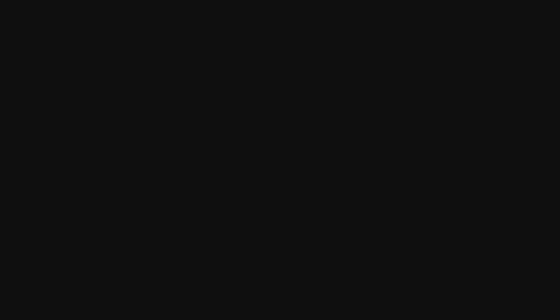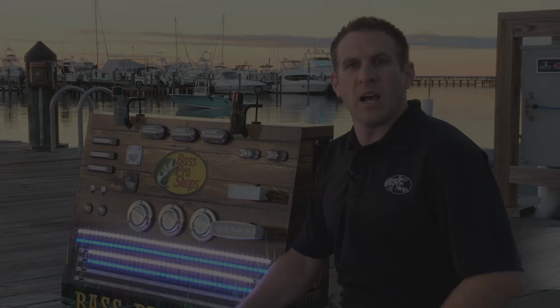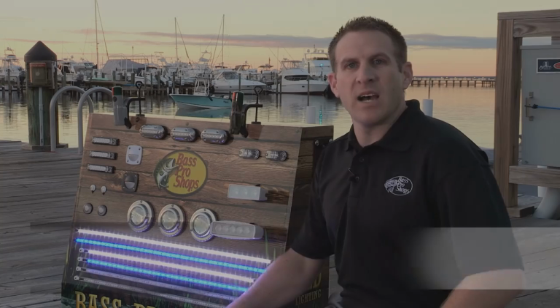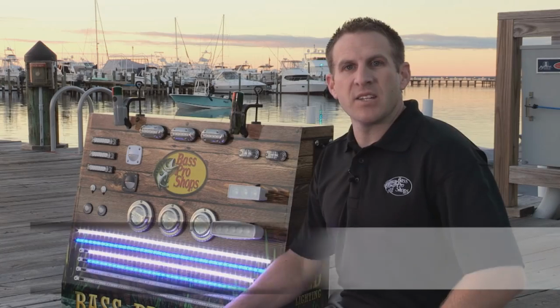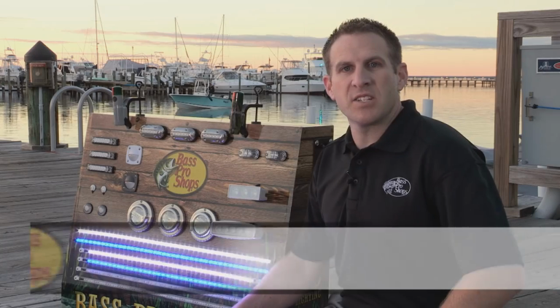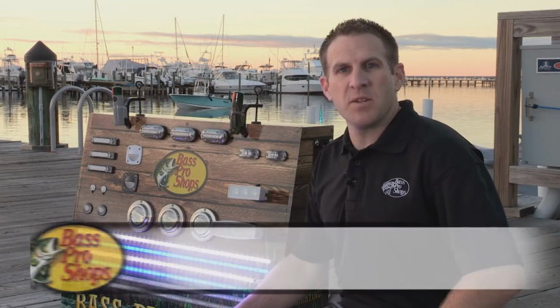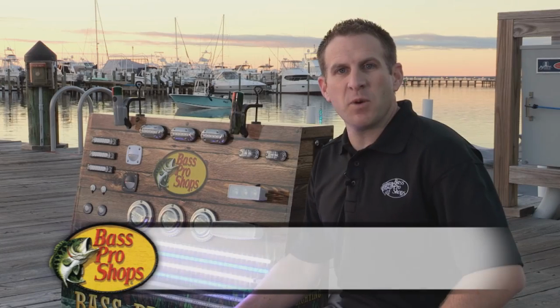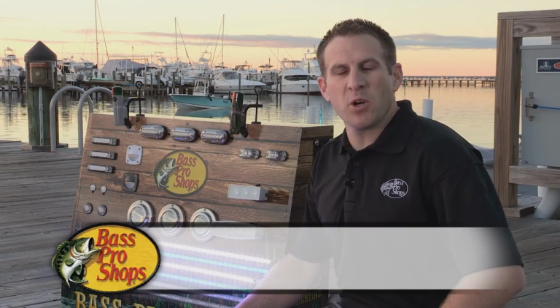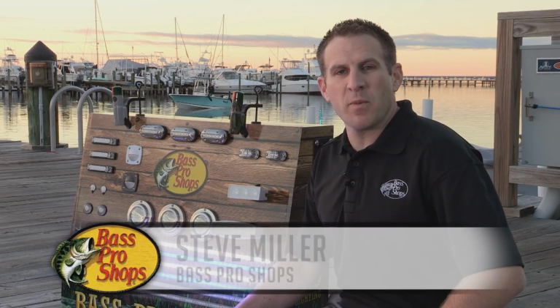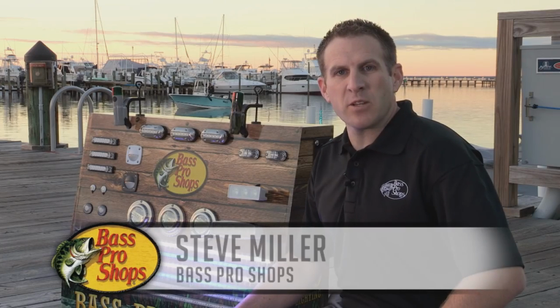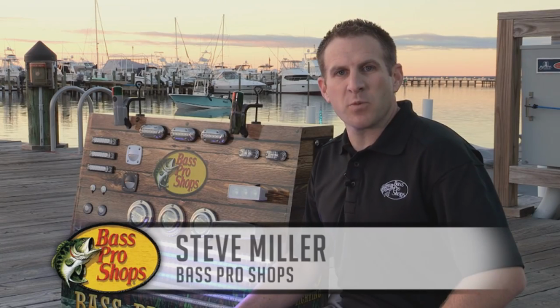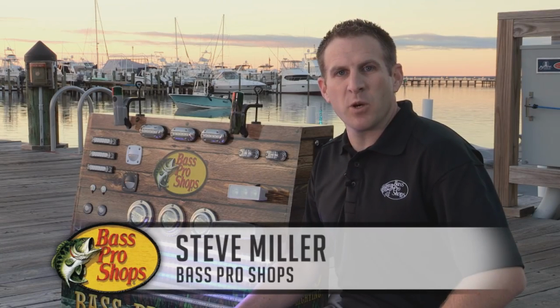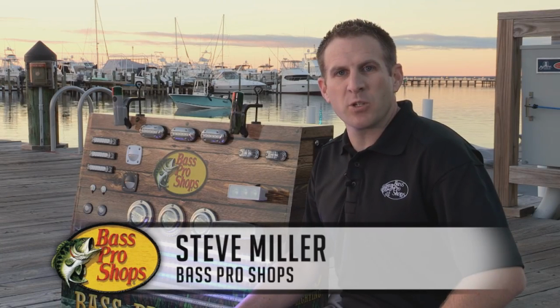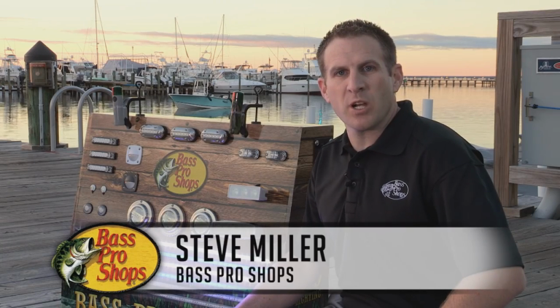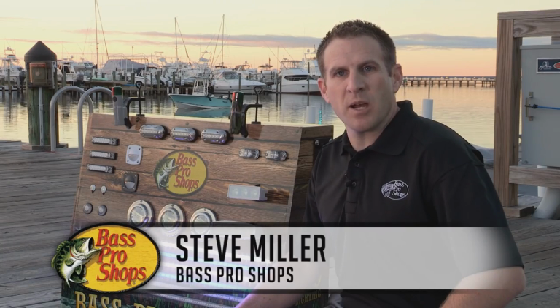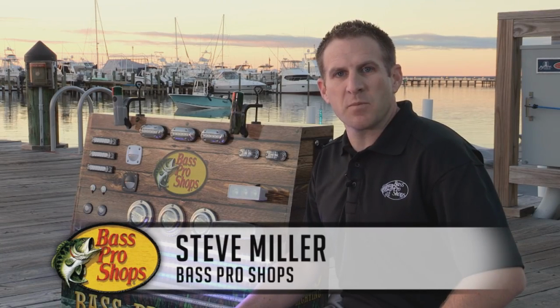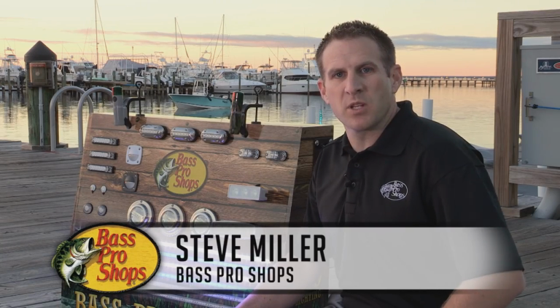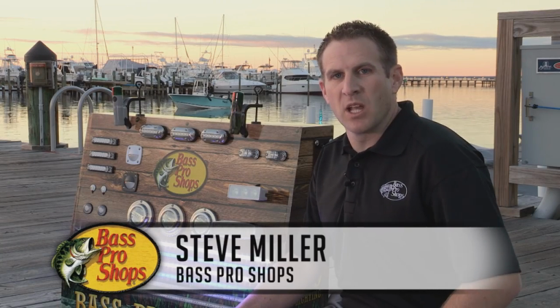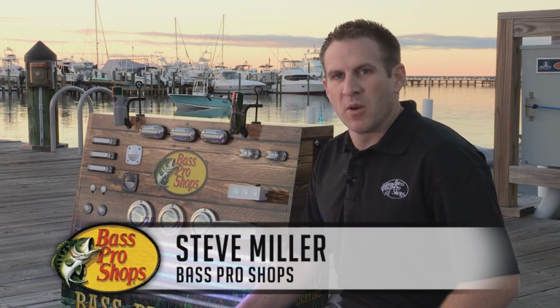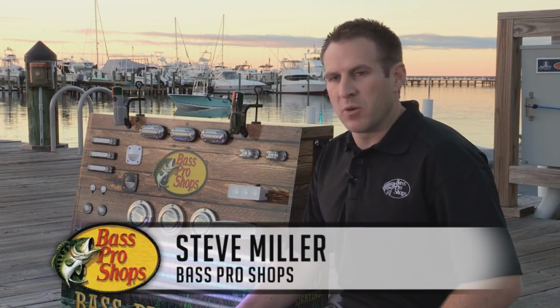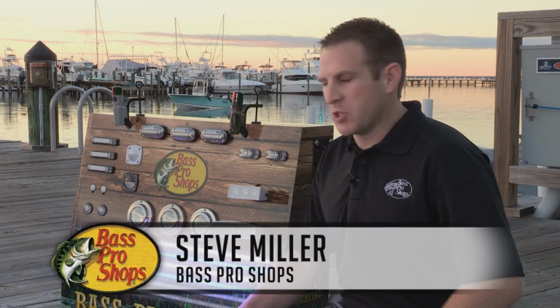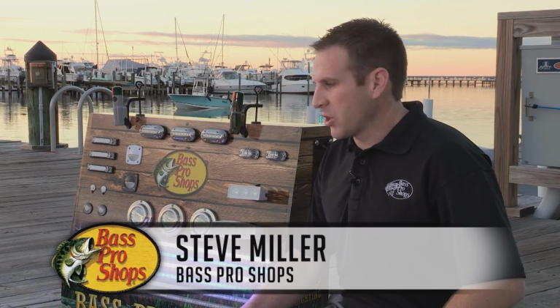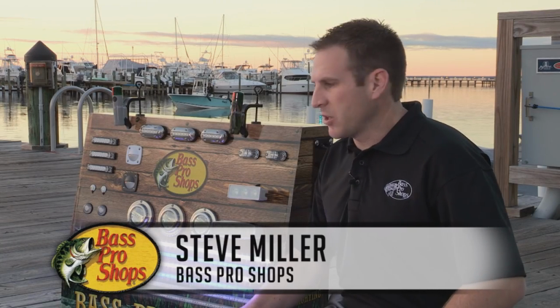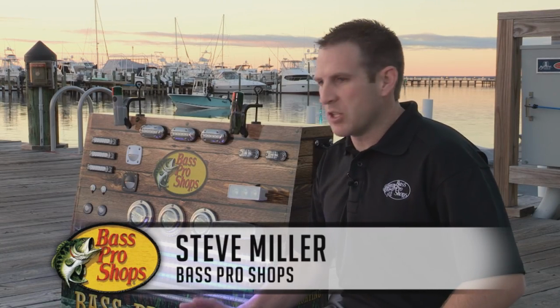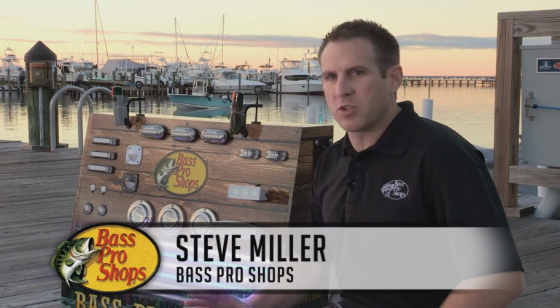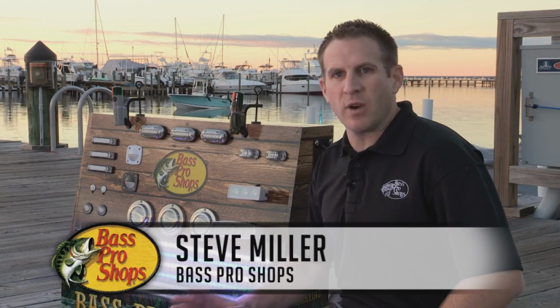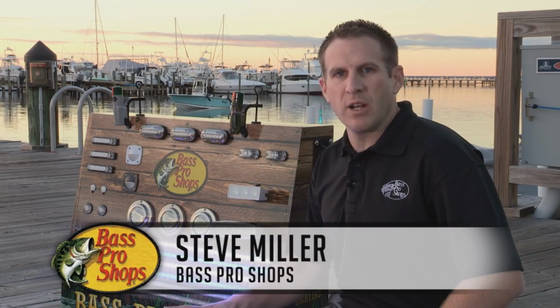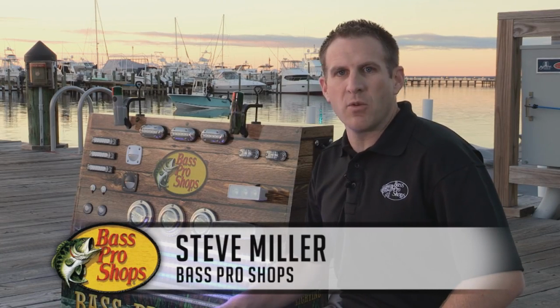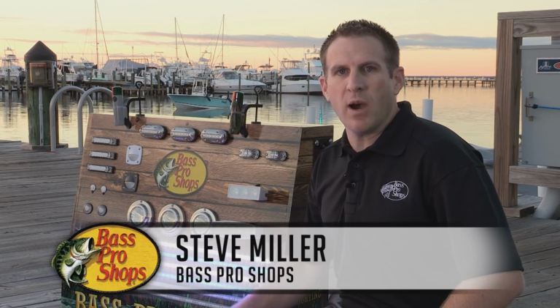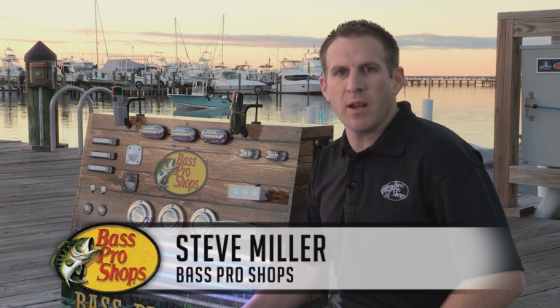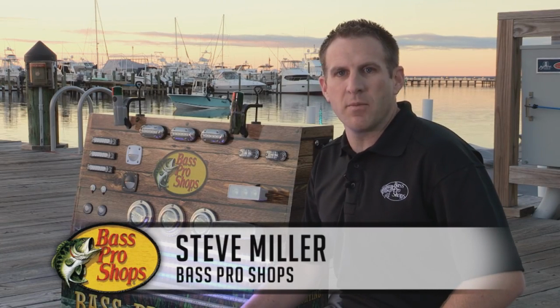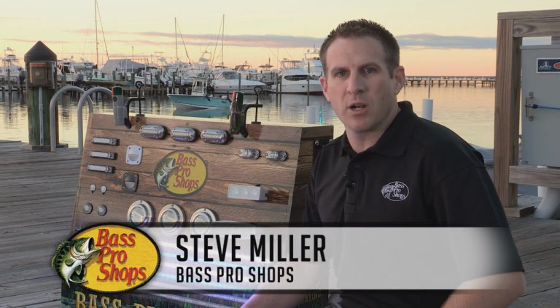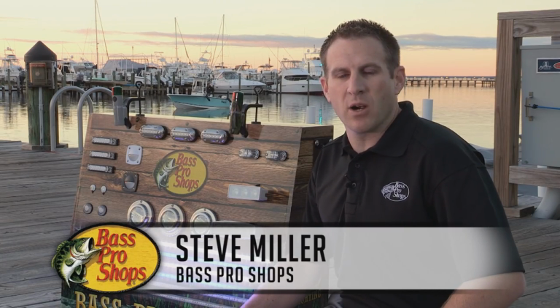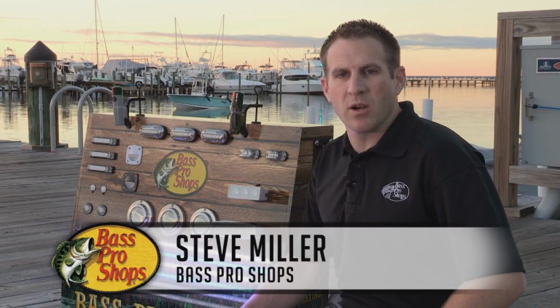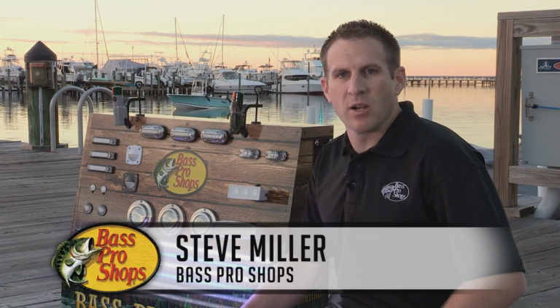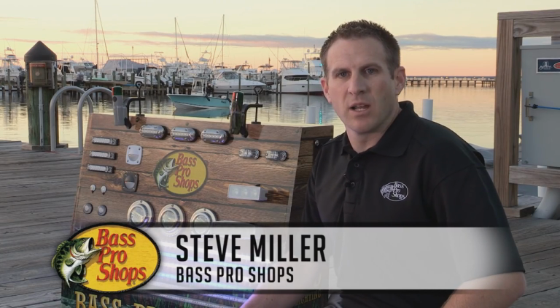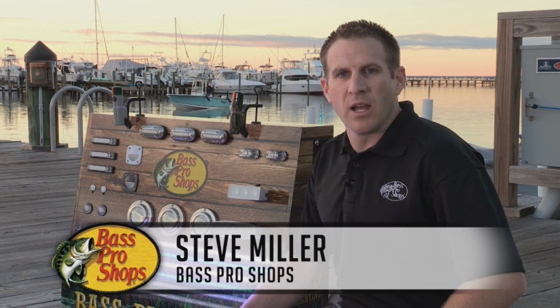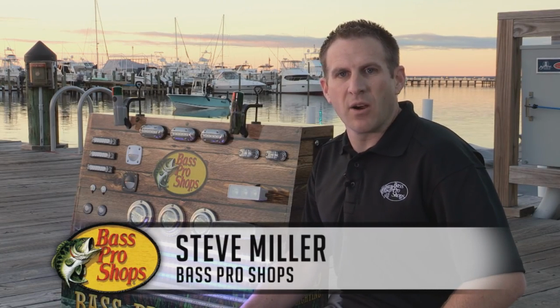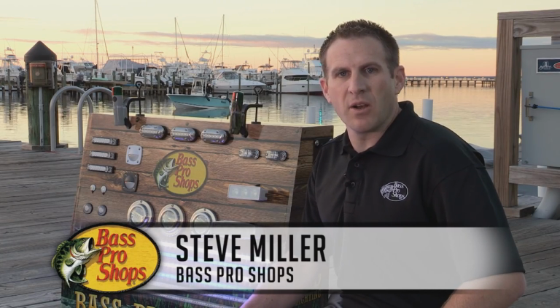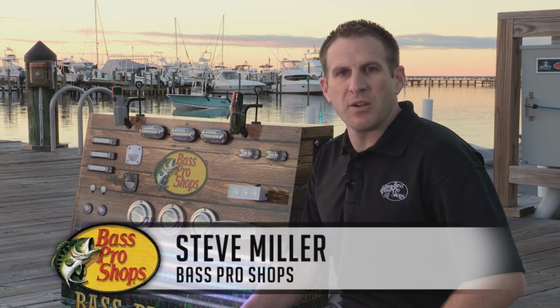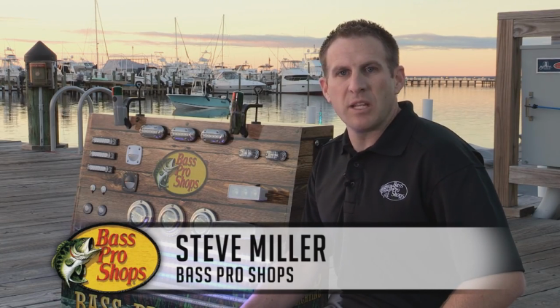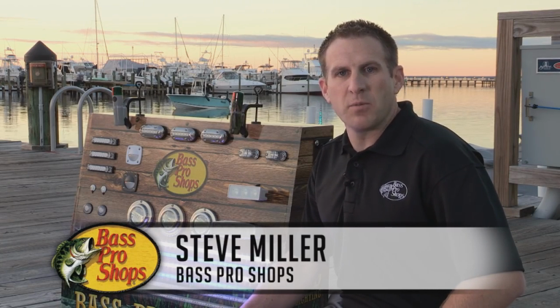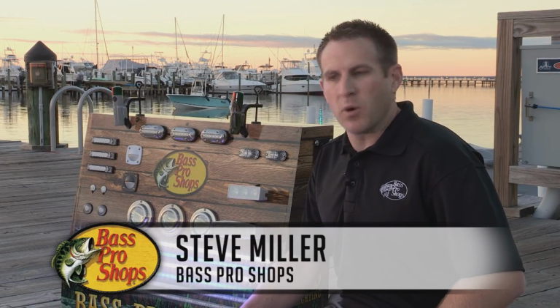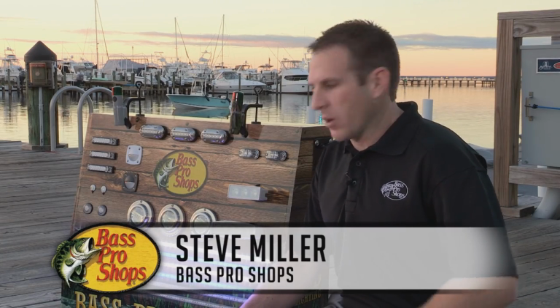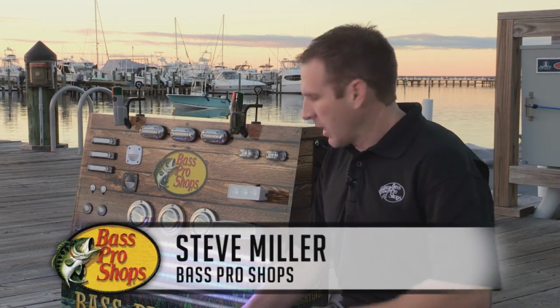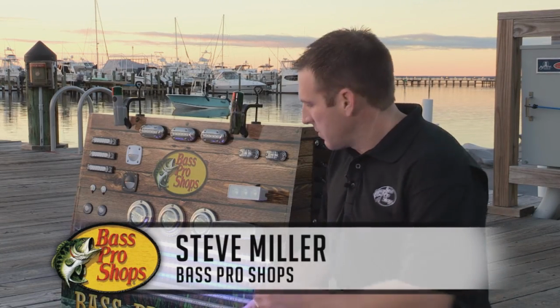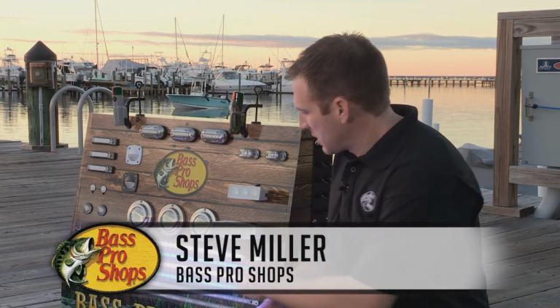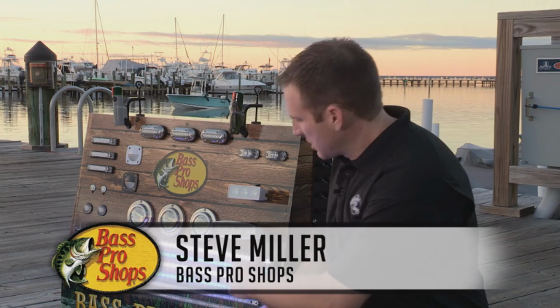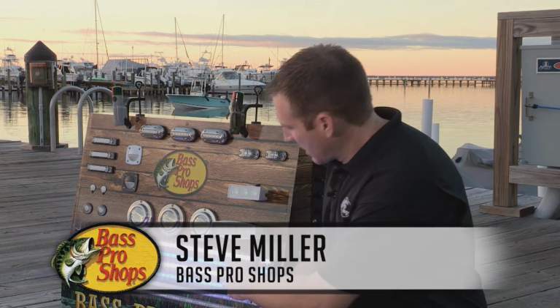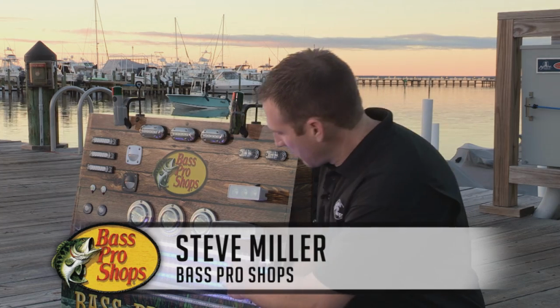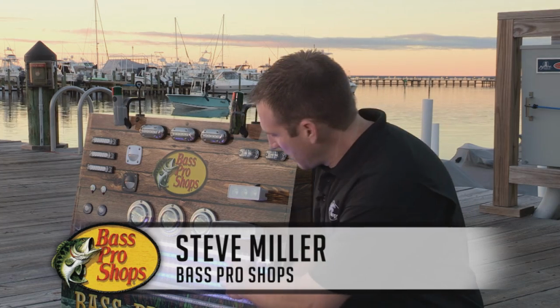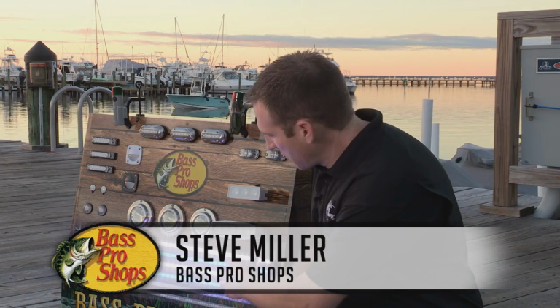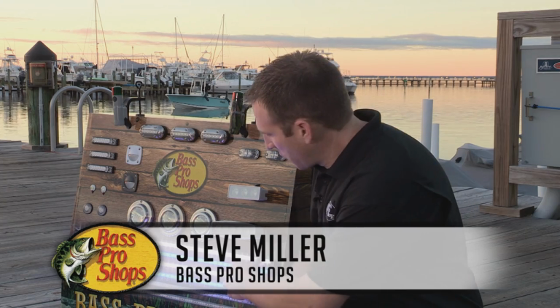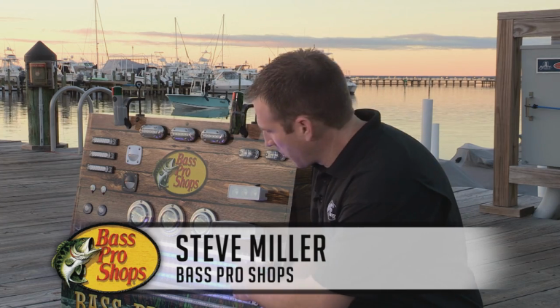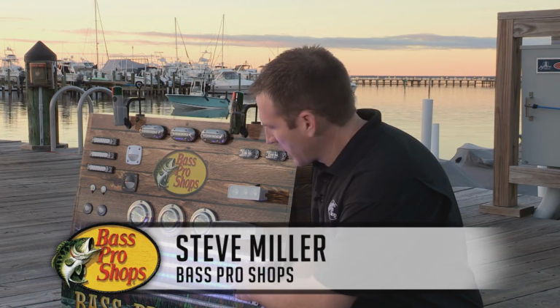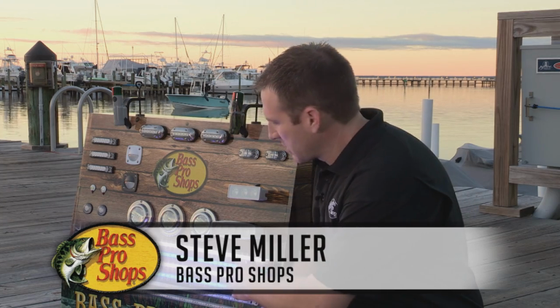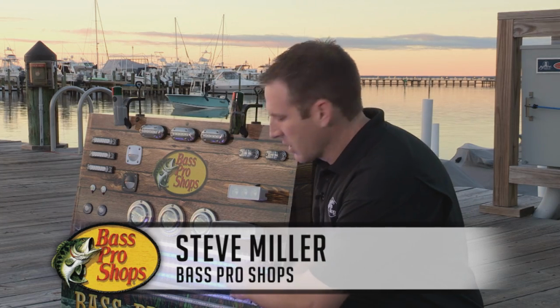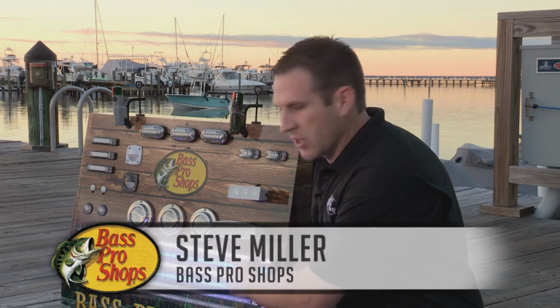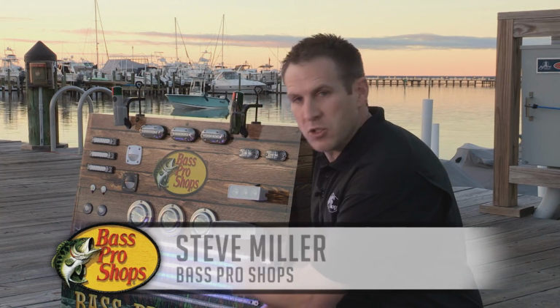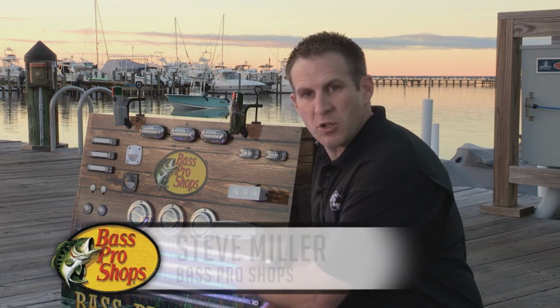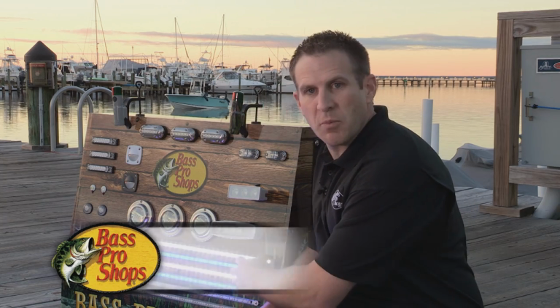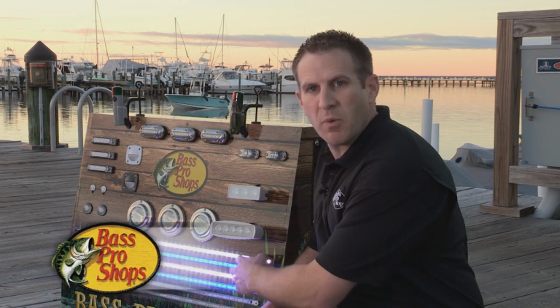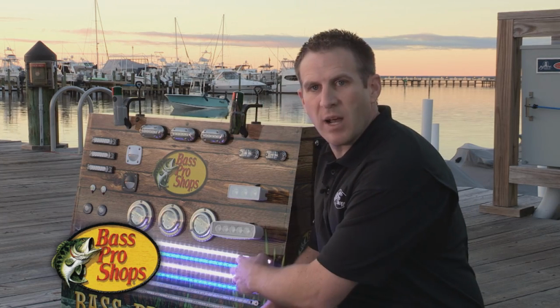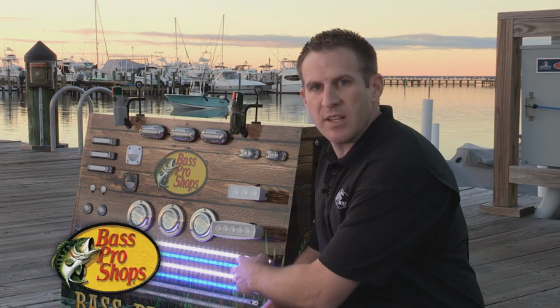Hi, Steve Miller, Bass Pro Shops. I want to show you this great new item in our LED program. It's these LED Flix strip lights.